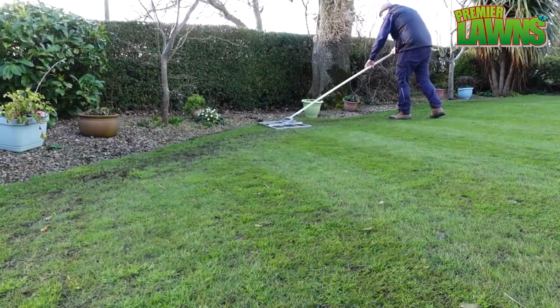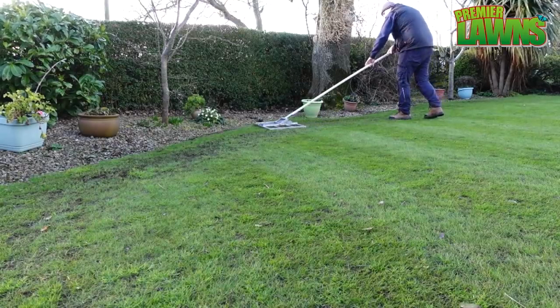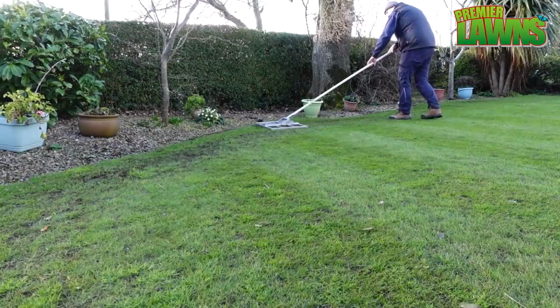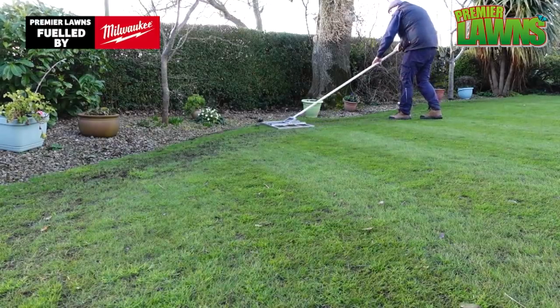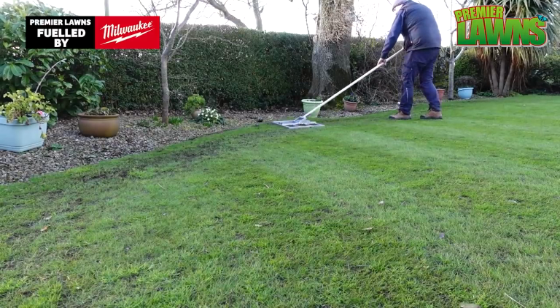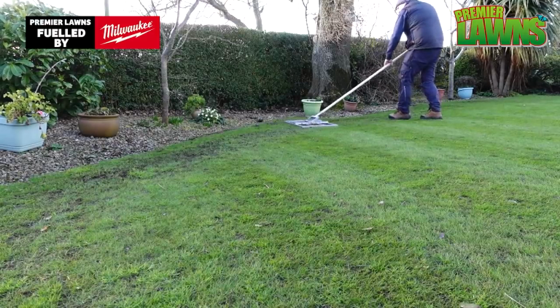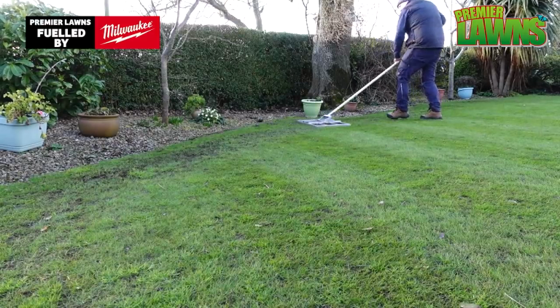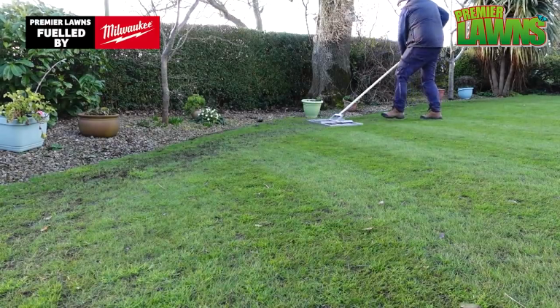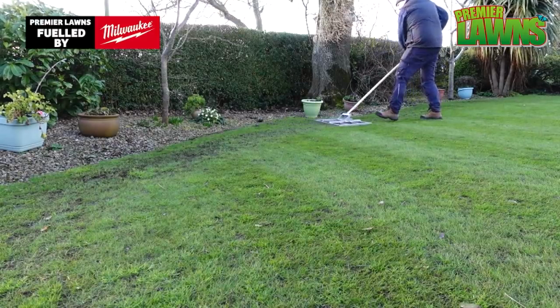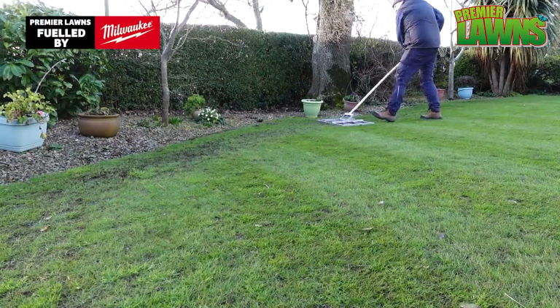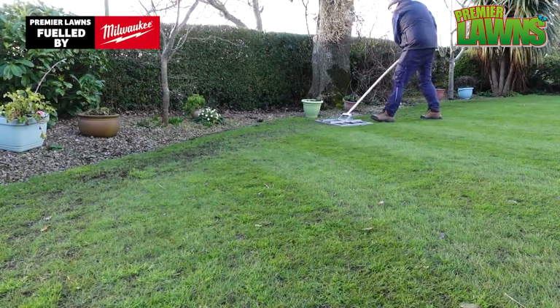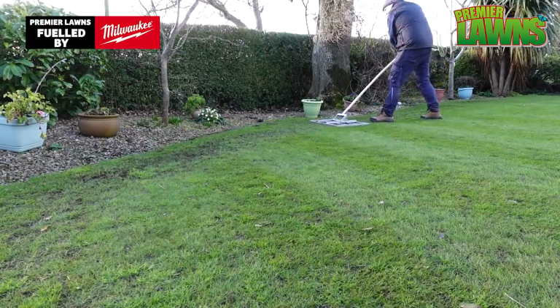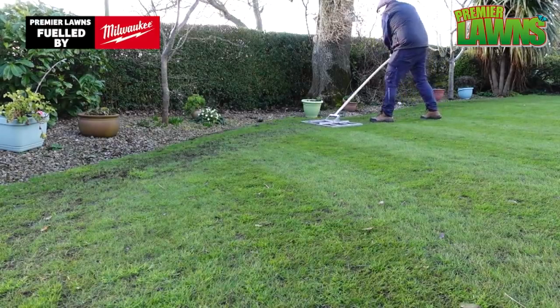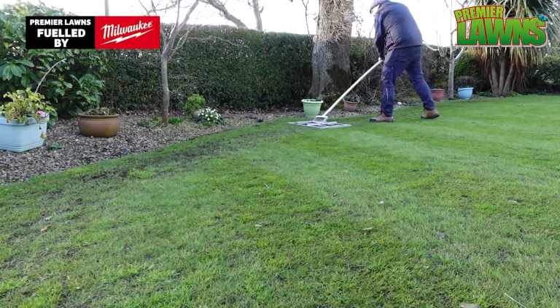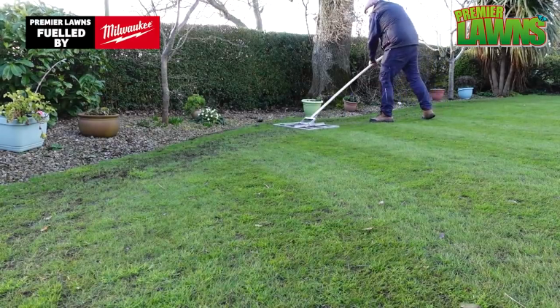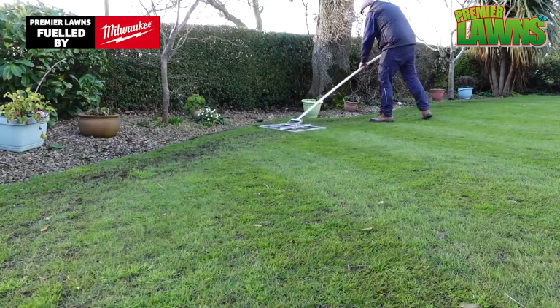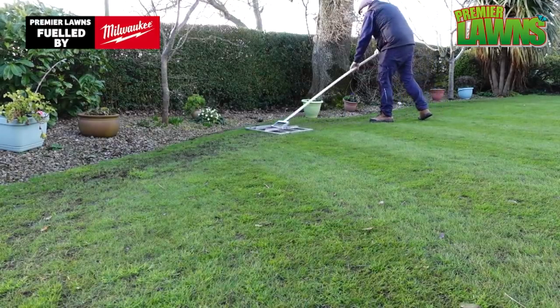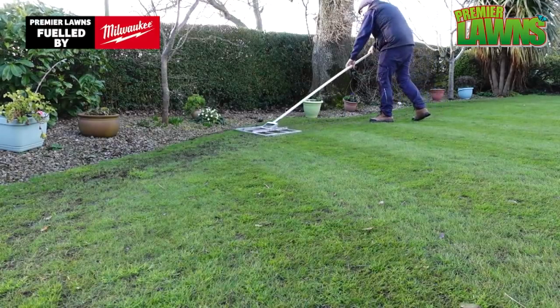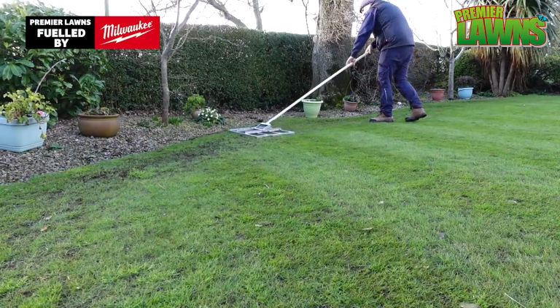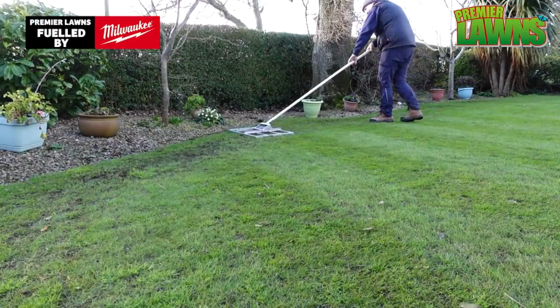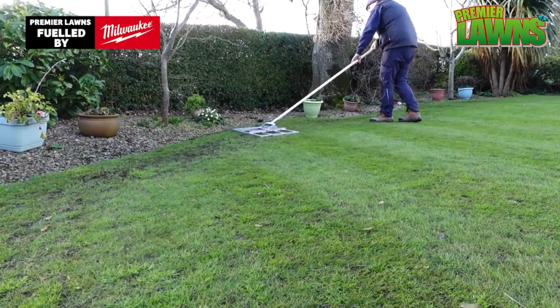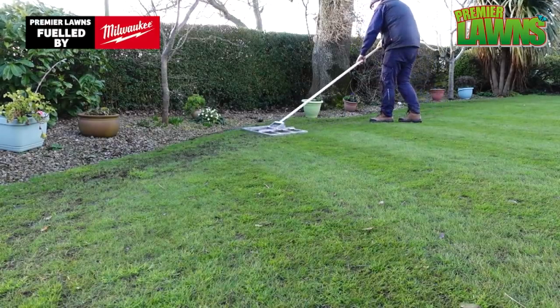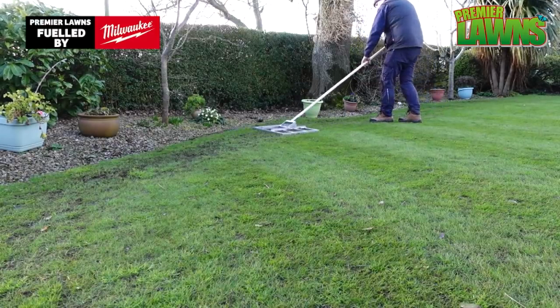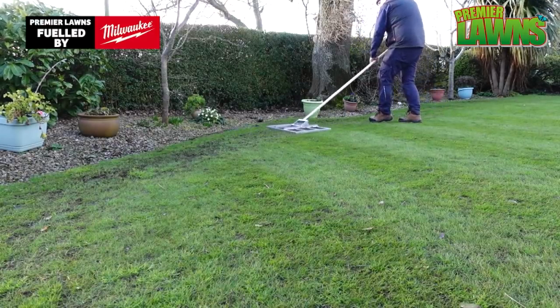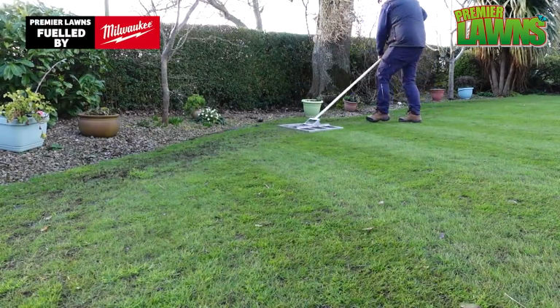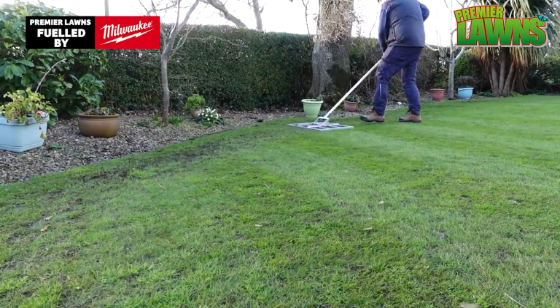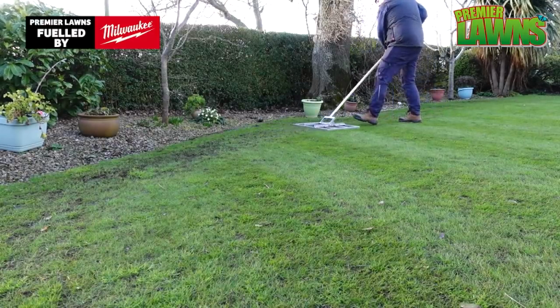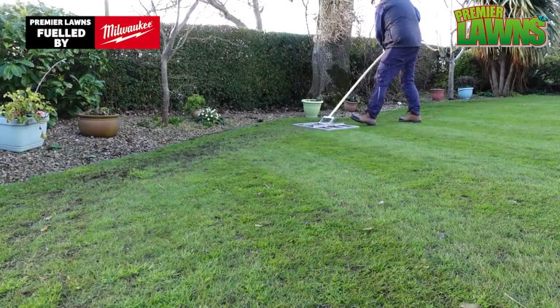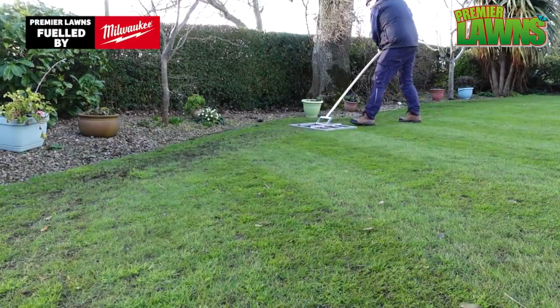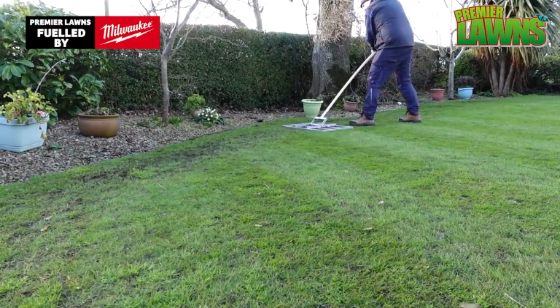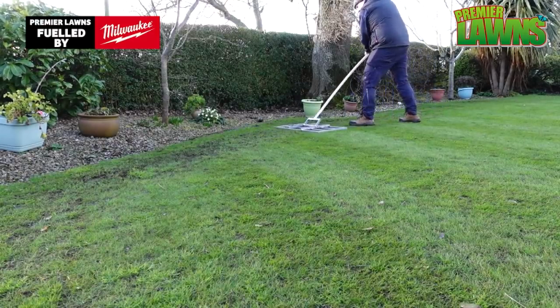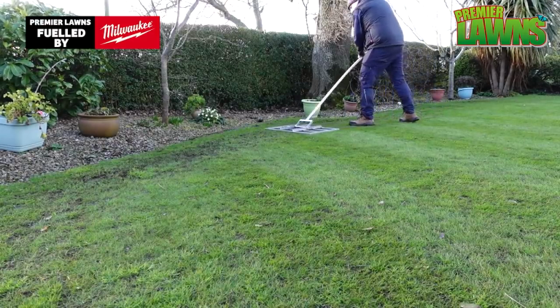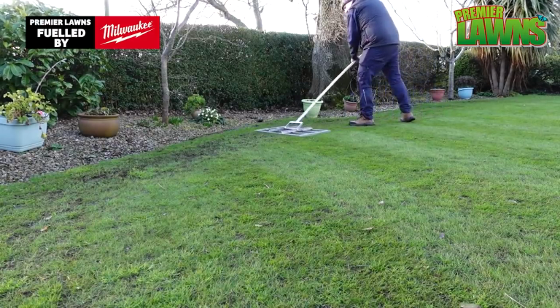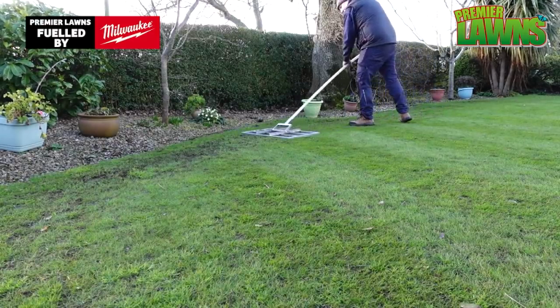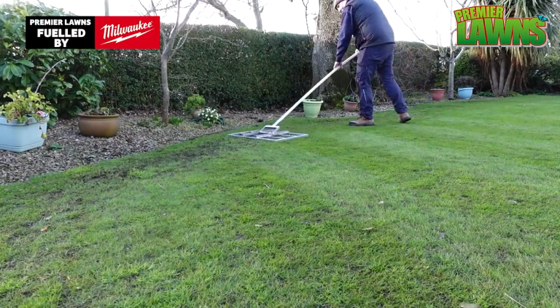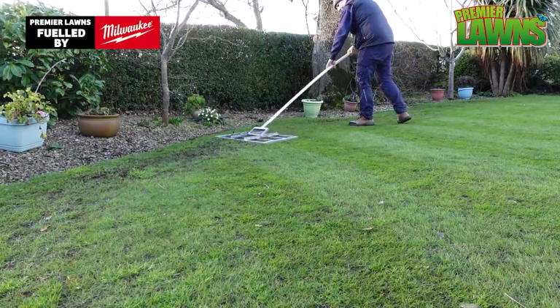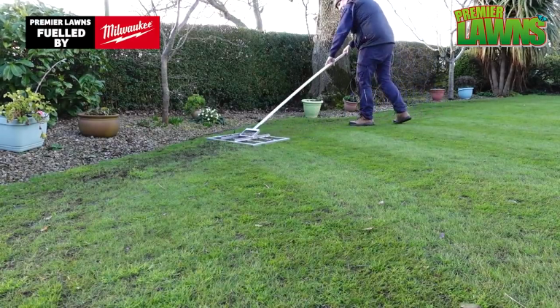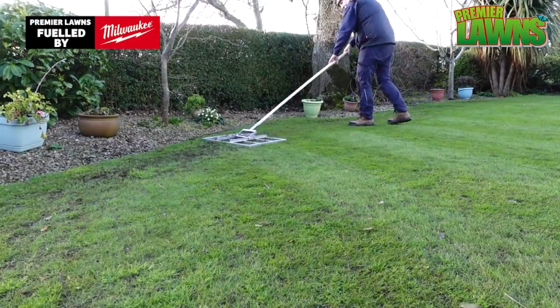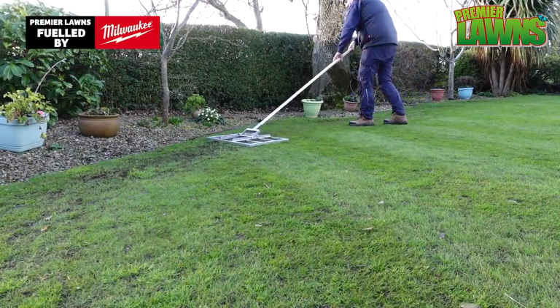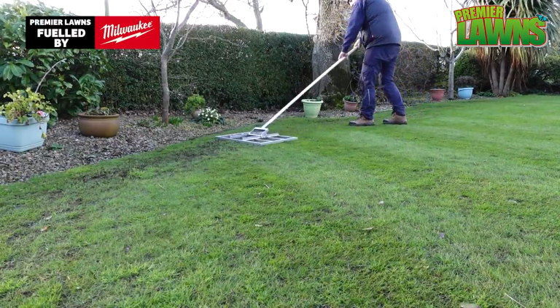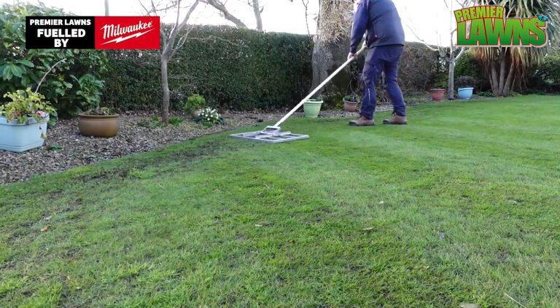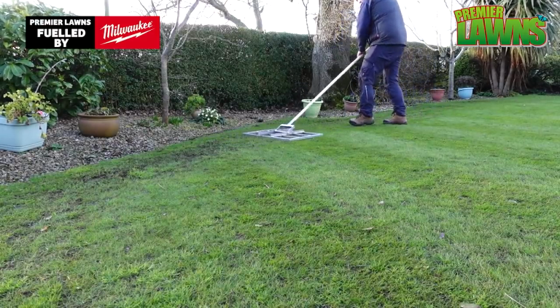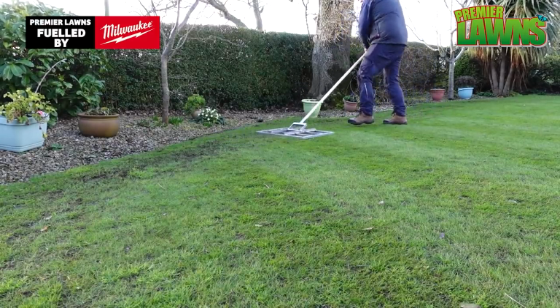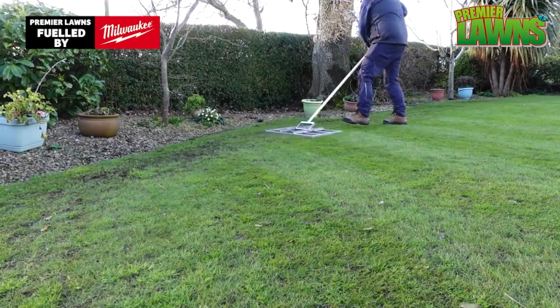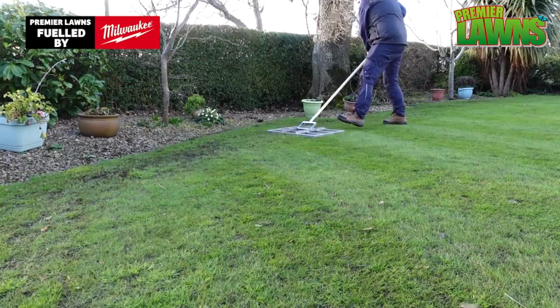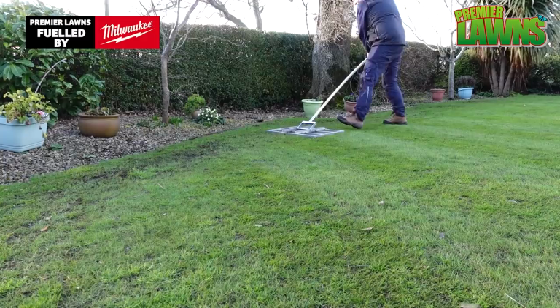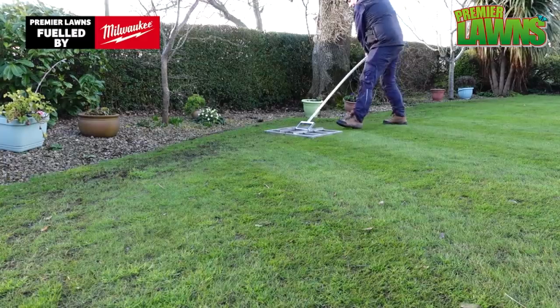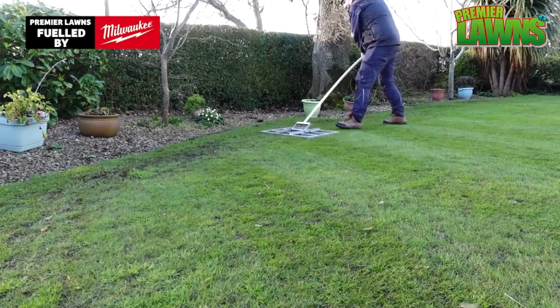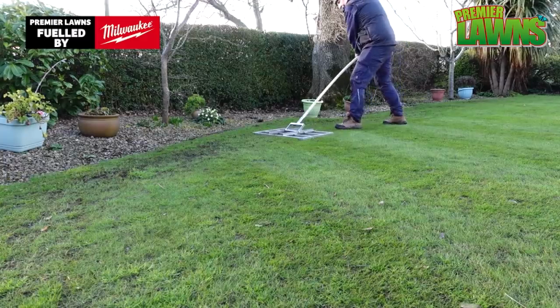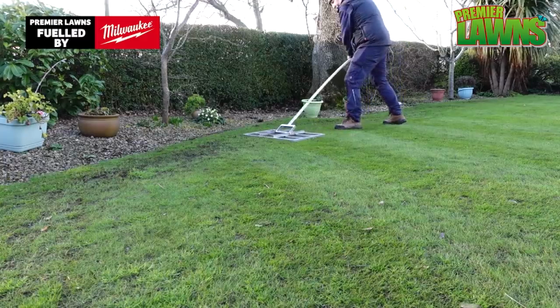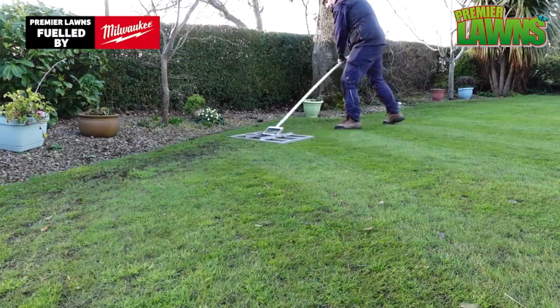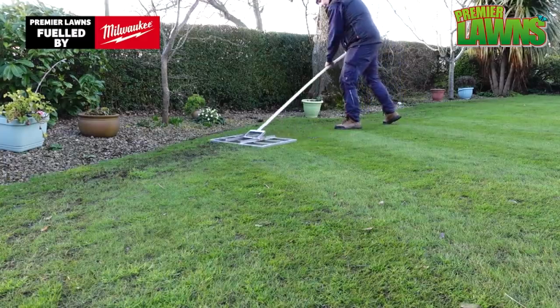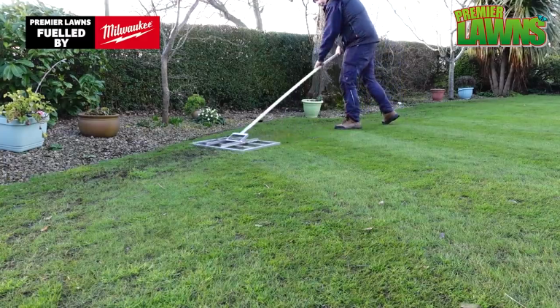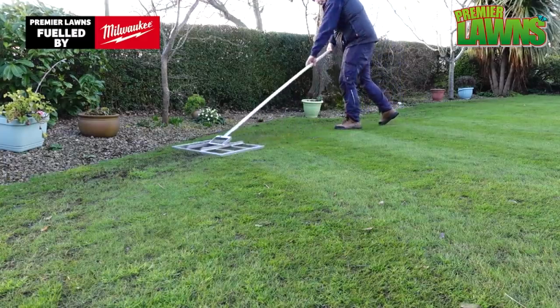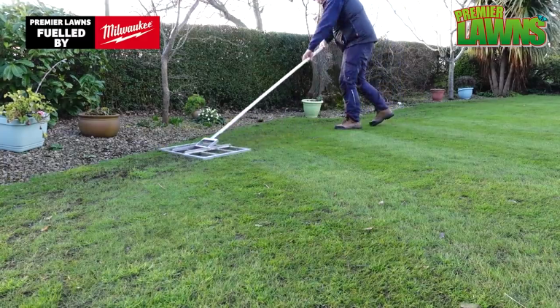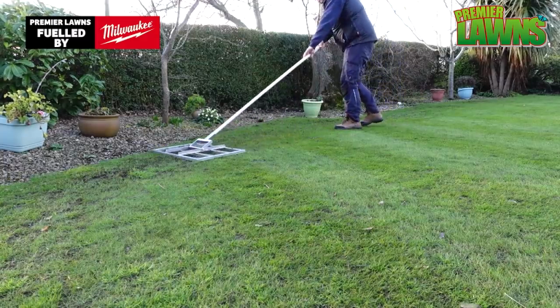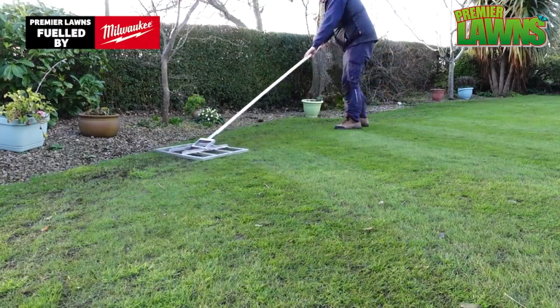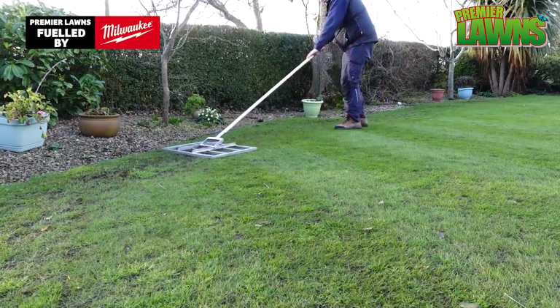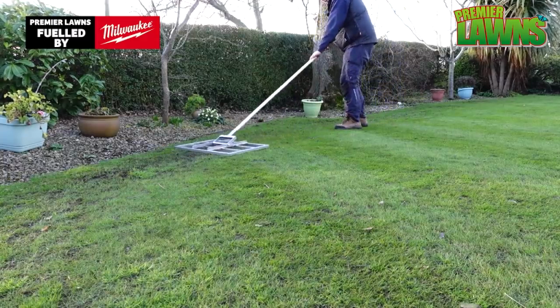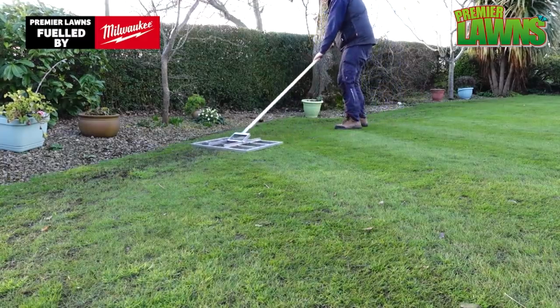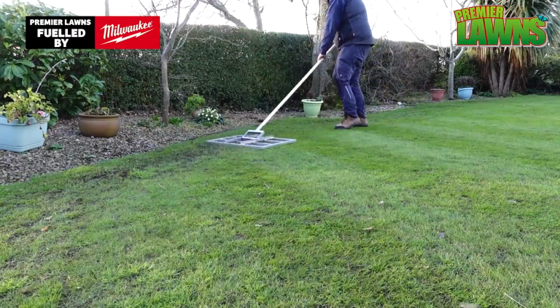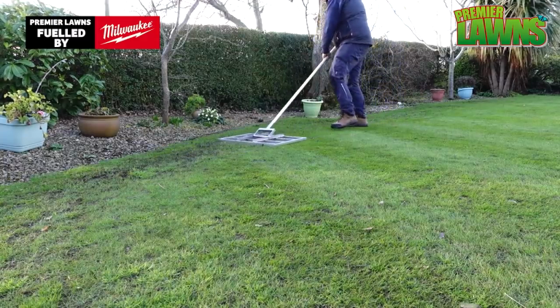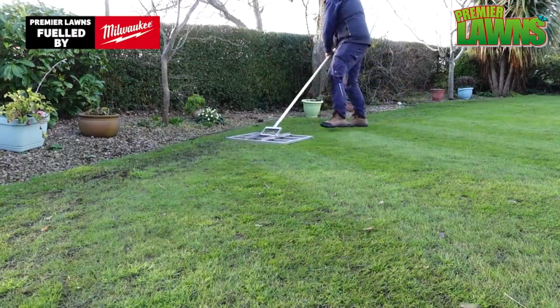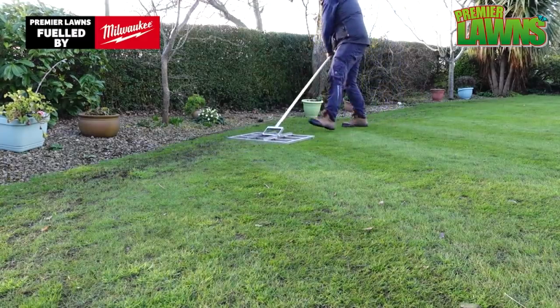If you've enjoyed this video and you want to find out how to scarify your lawn, make sure to watch this video now. I'll see you next time. Bye.